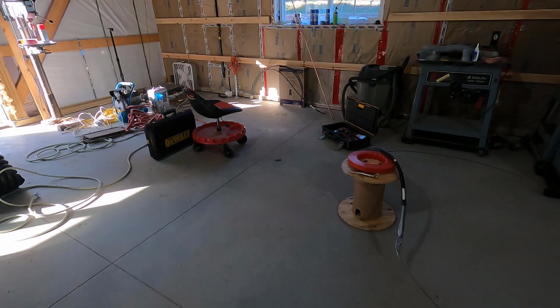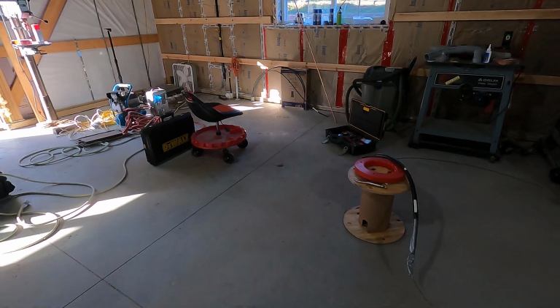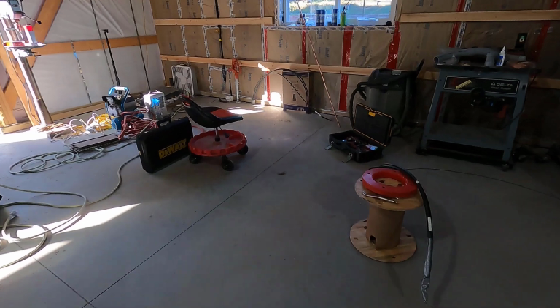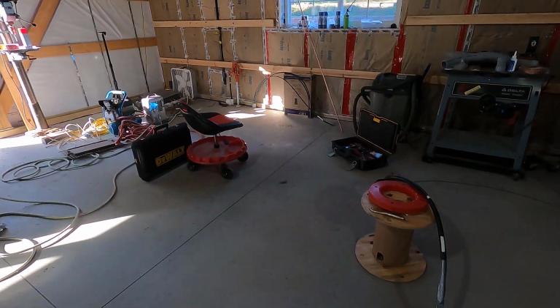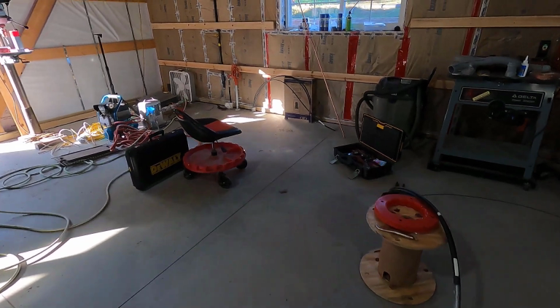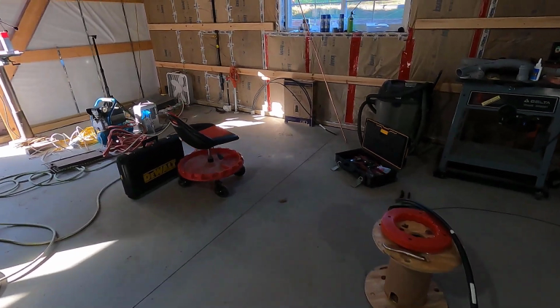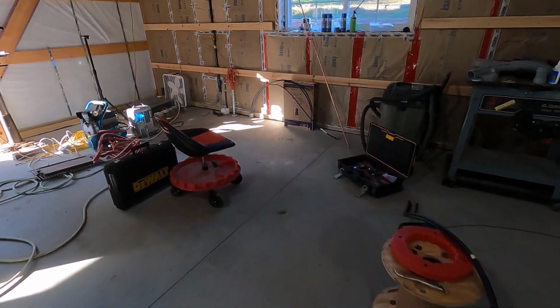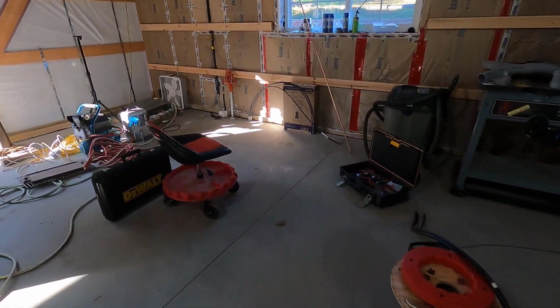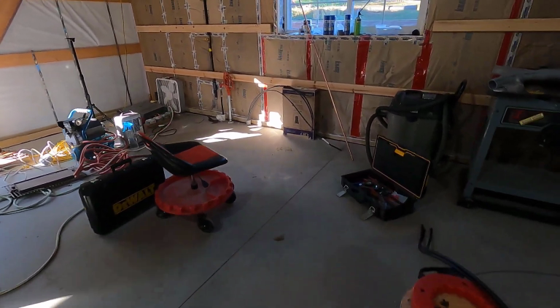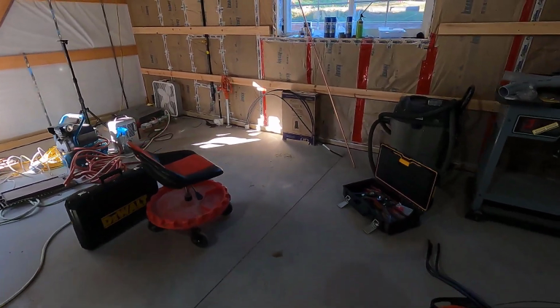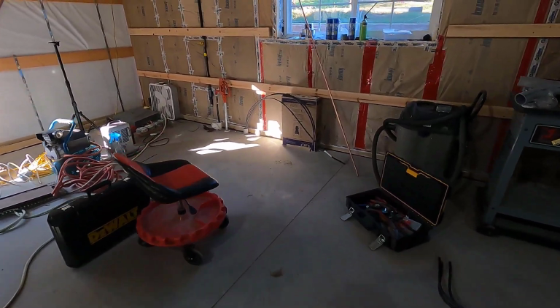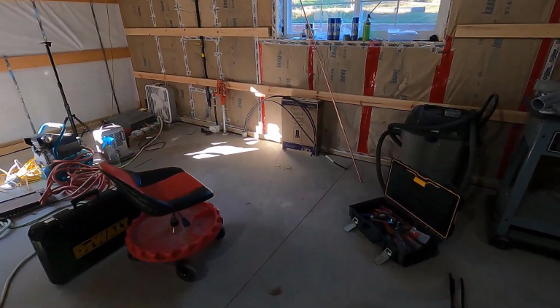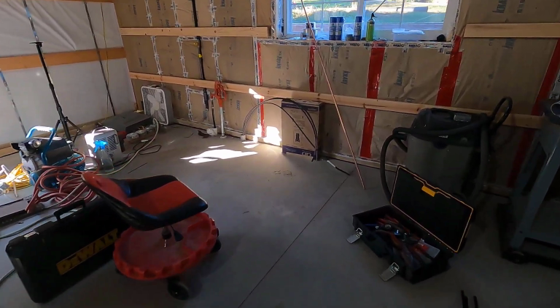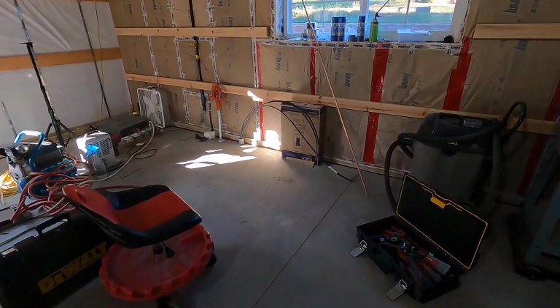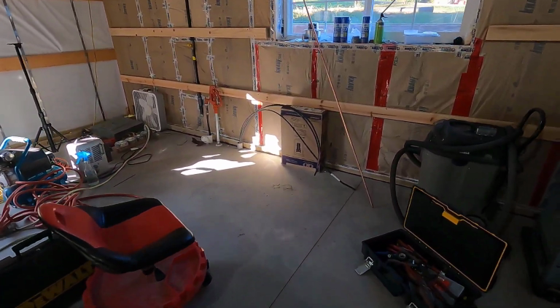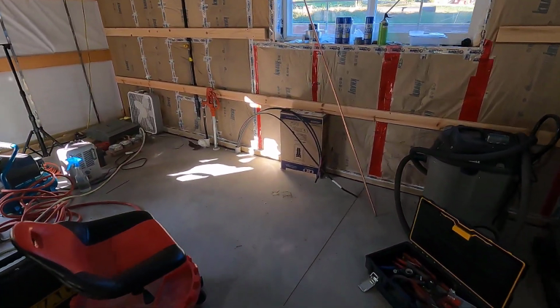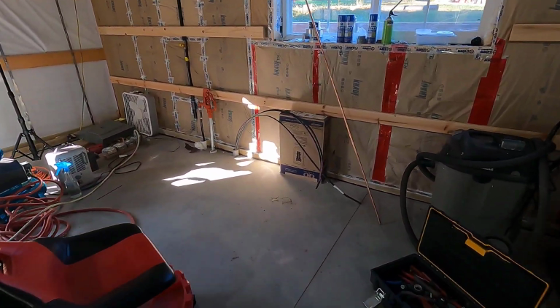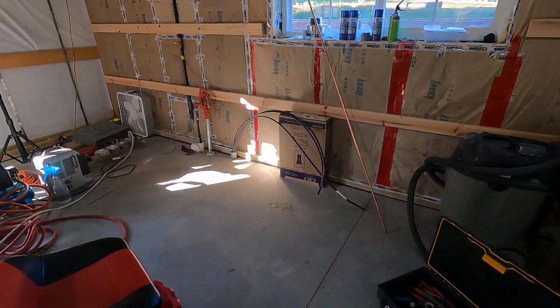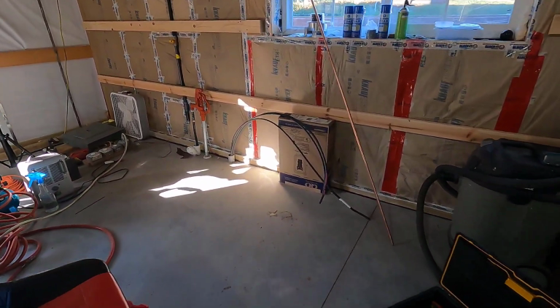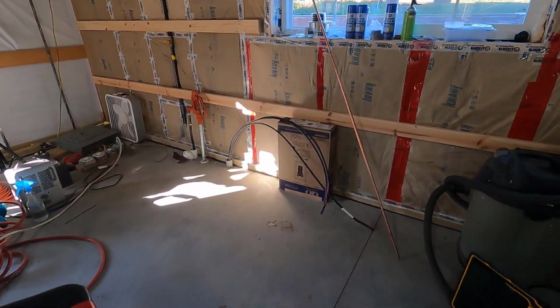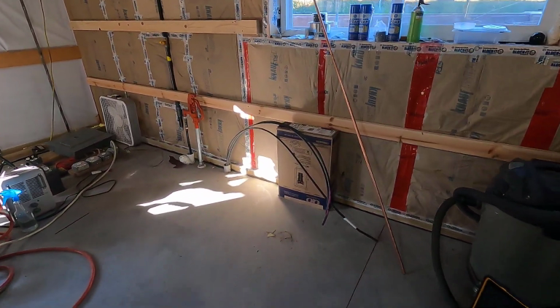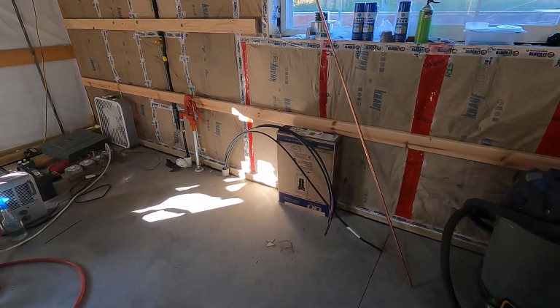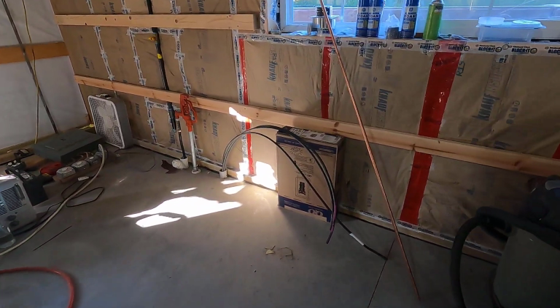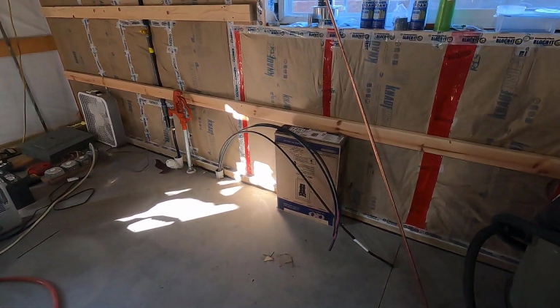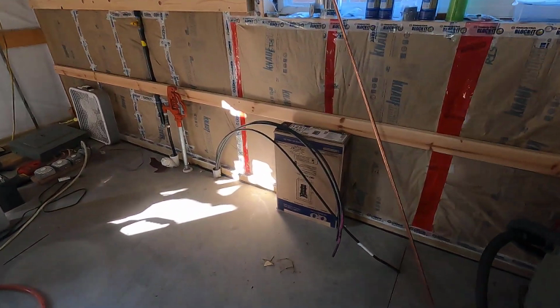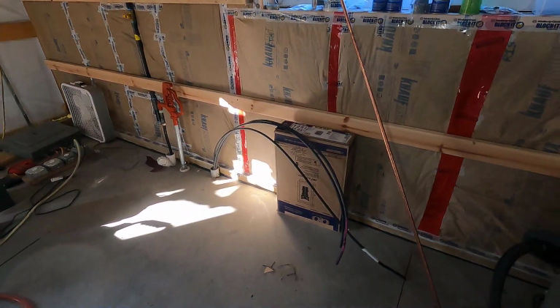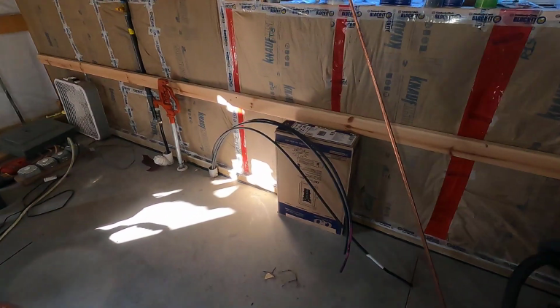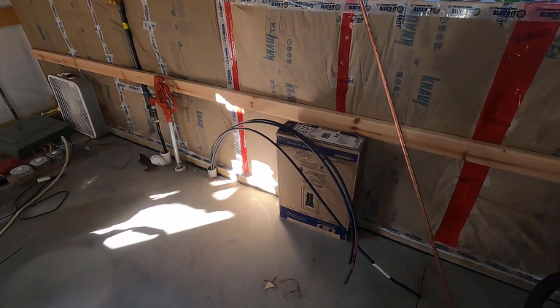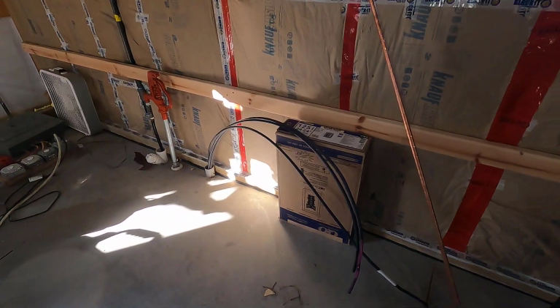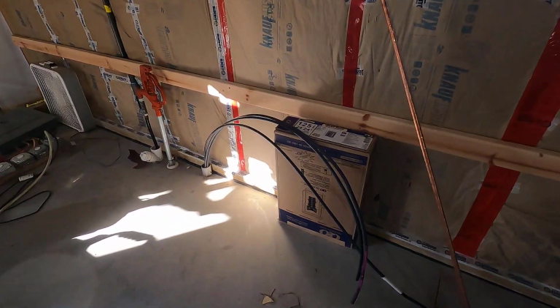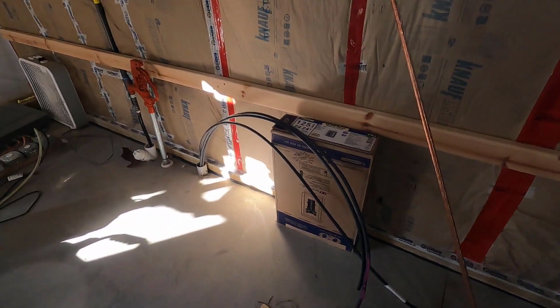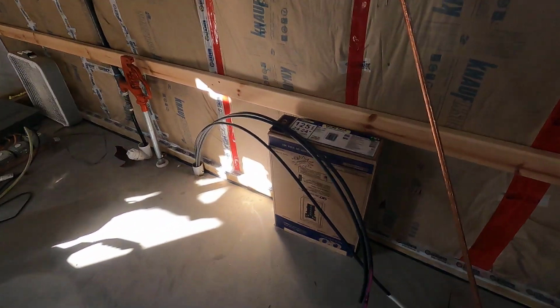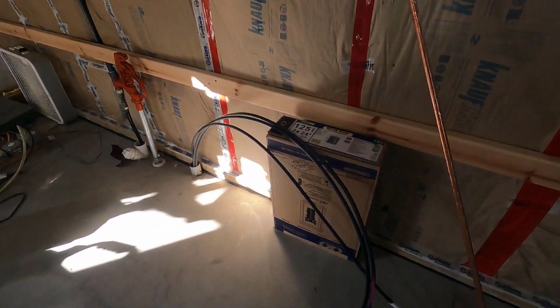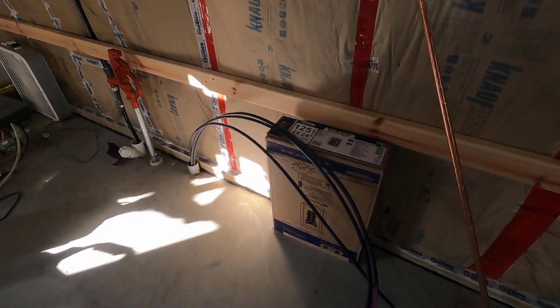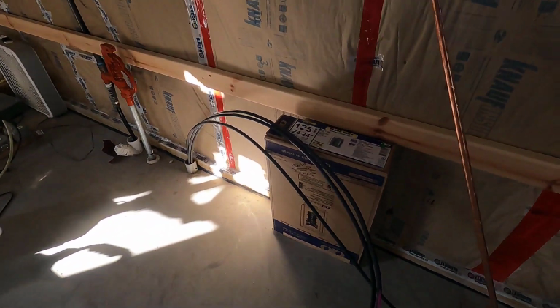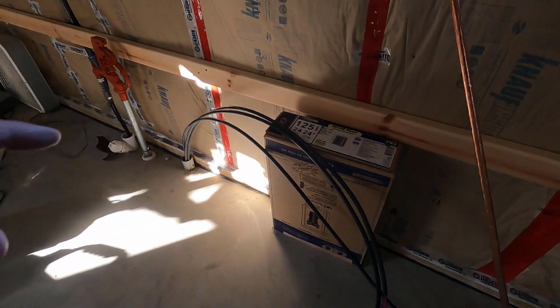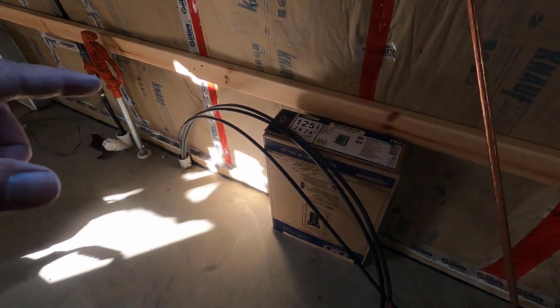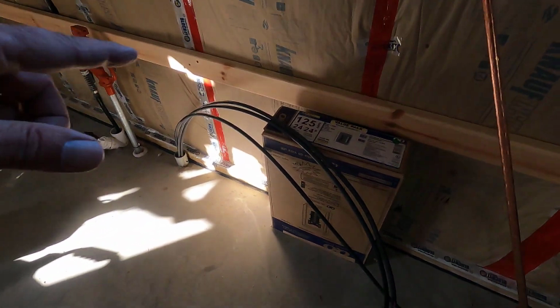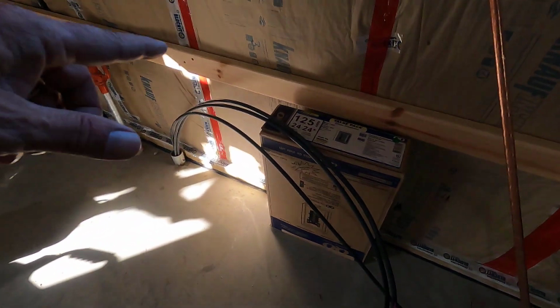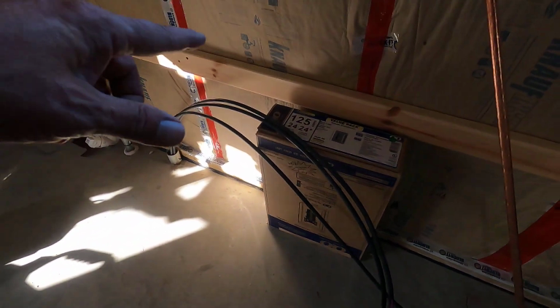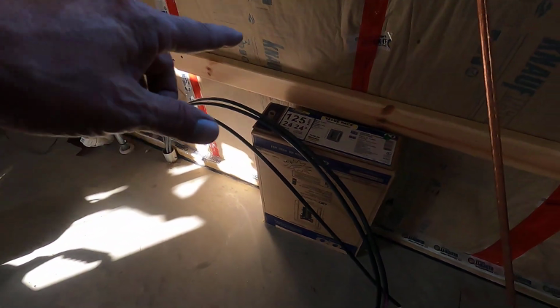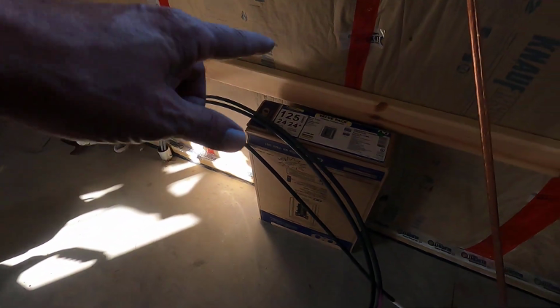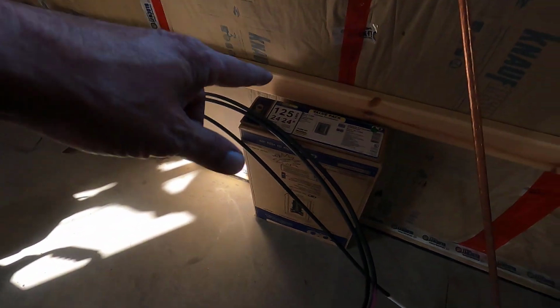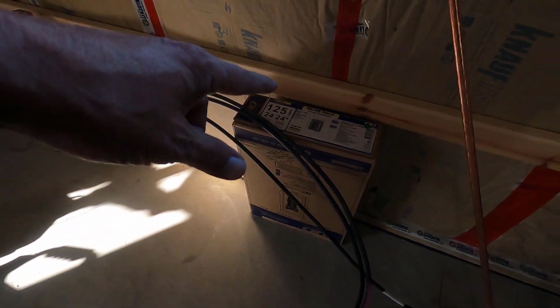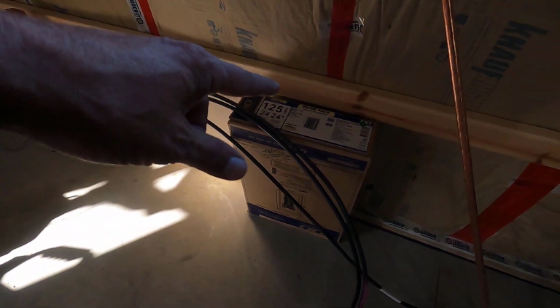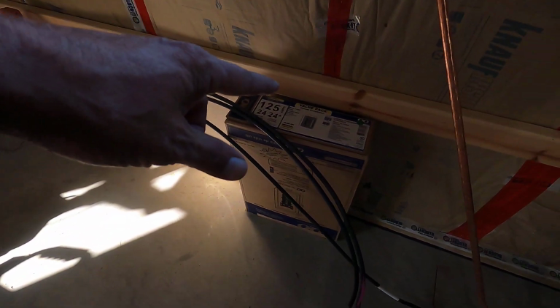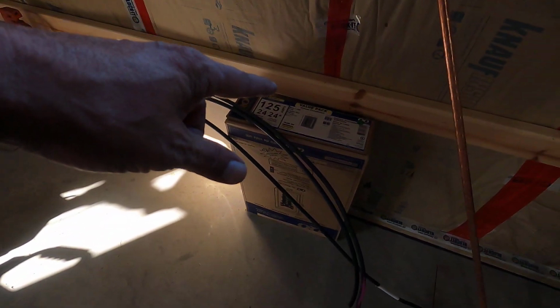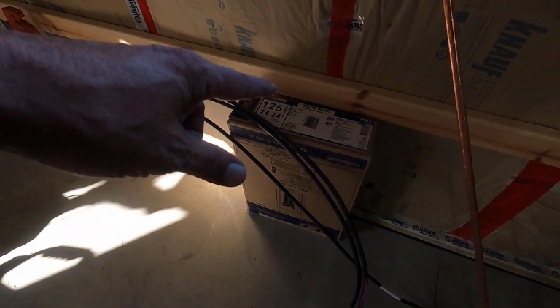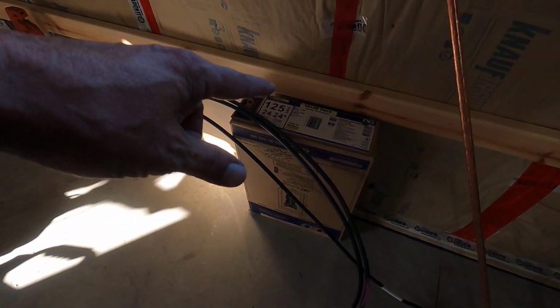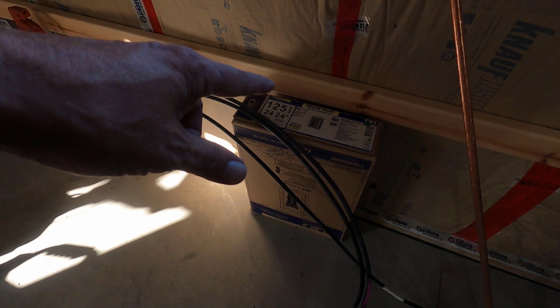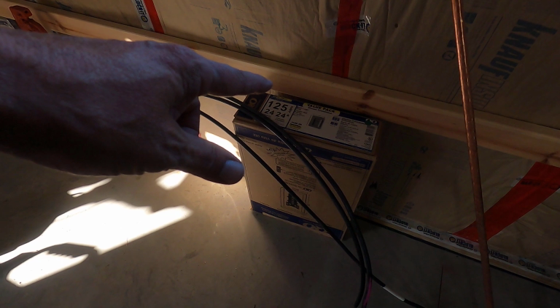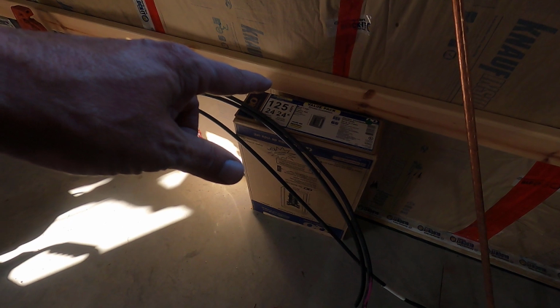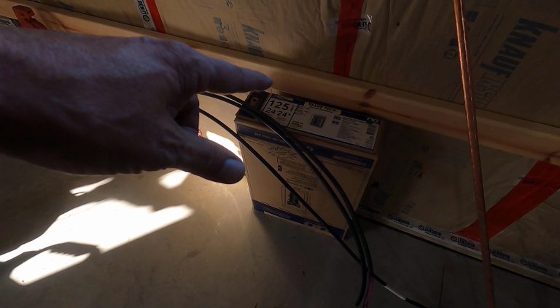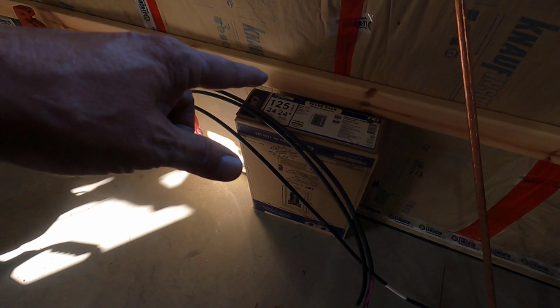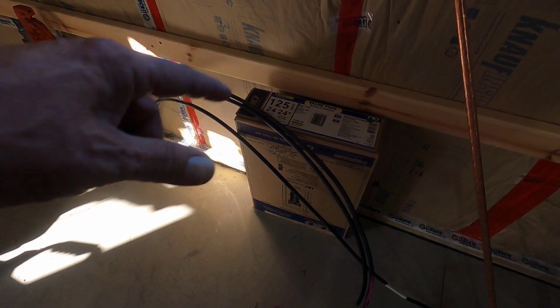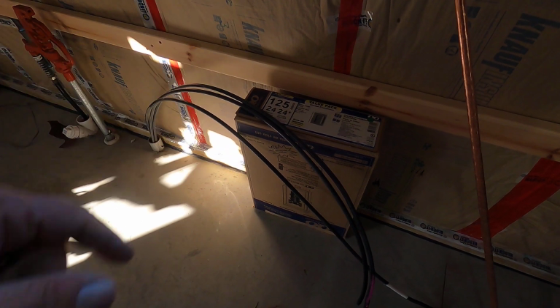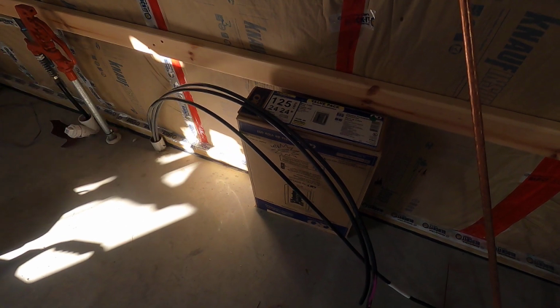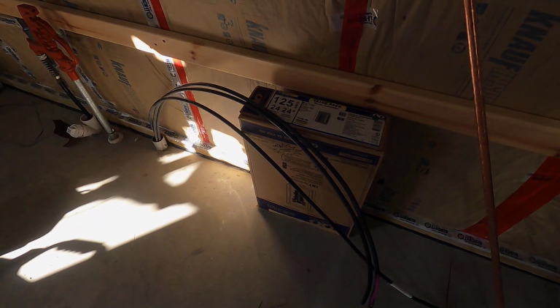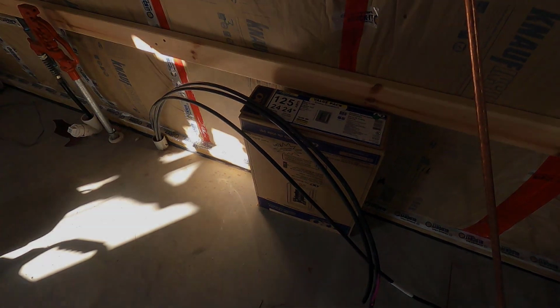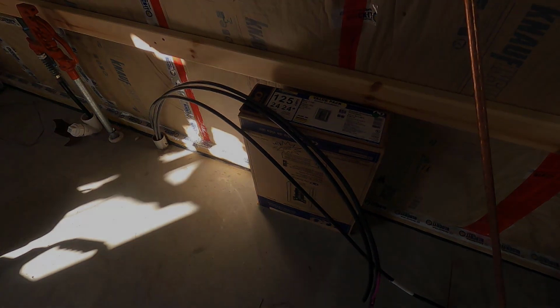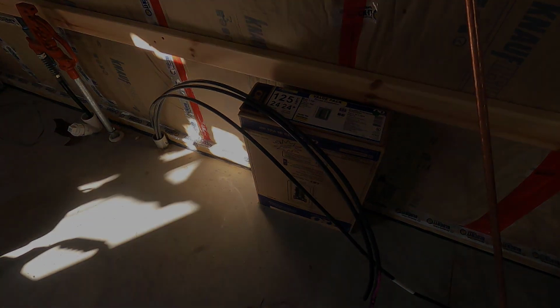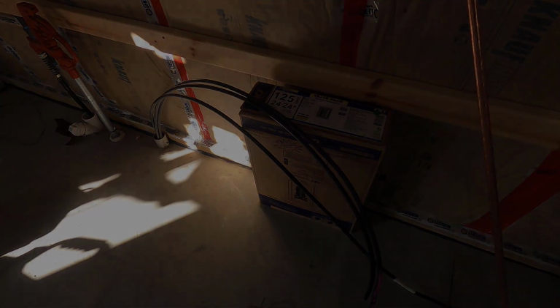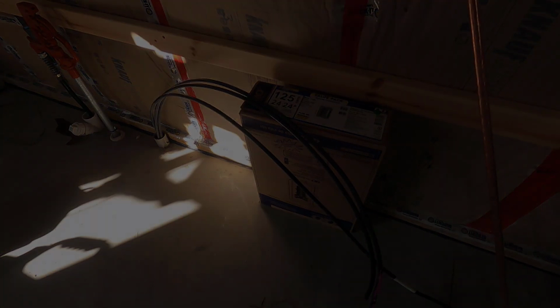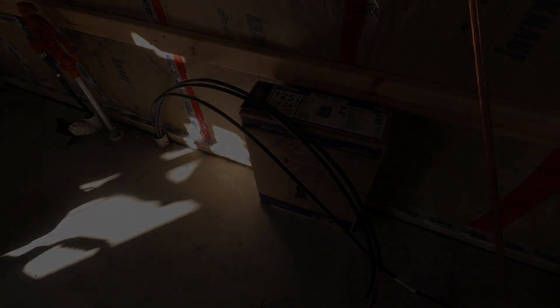Good morning, welcome to Planet Mojo. Today I'm going to be installing the load center for the wood shop.